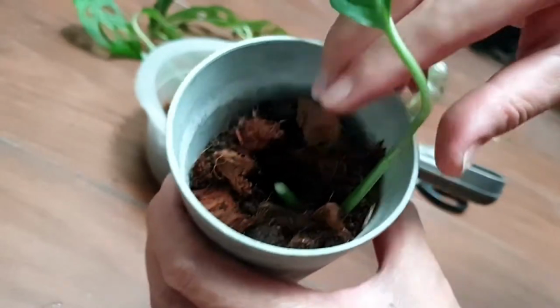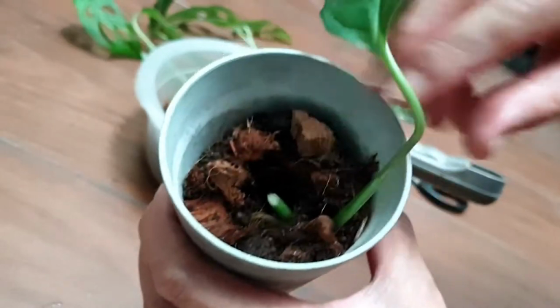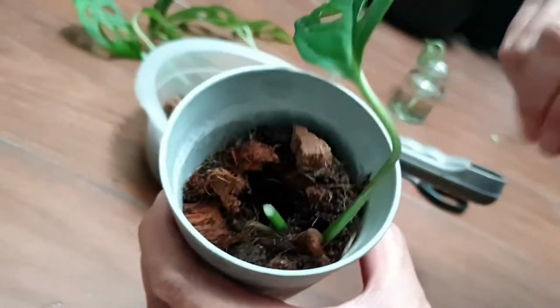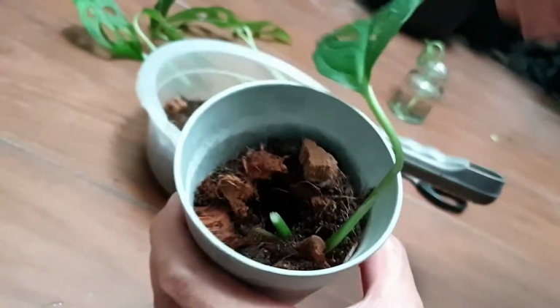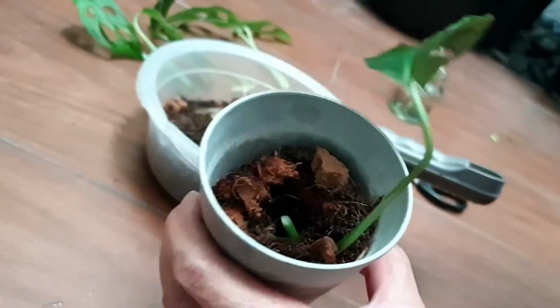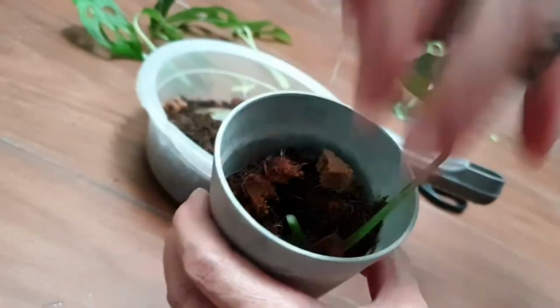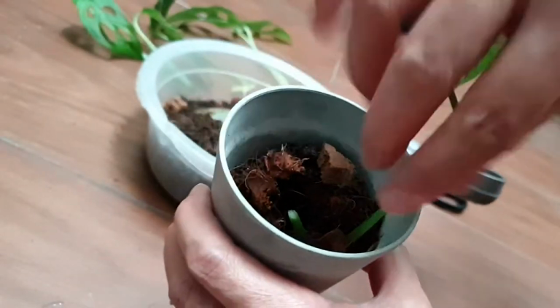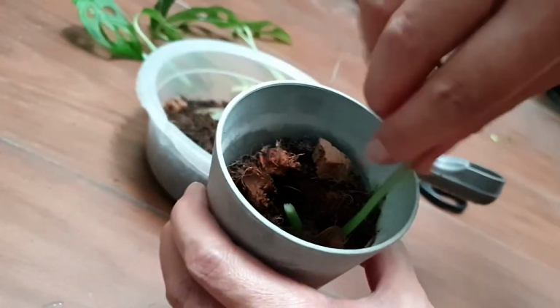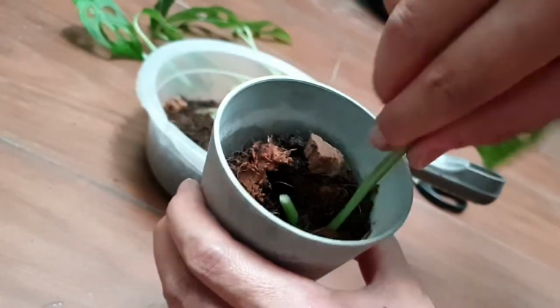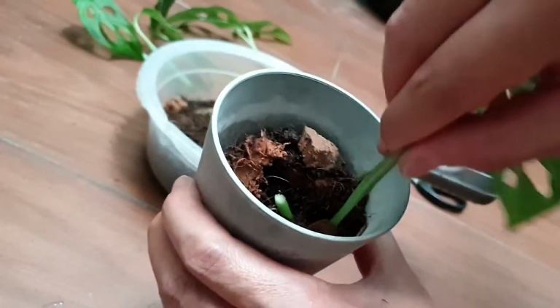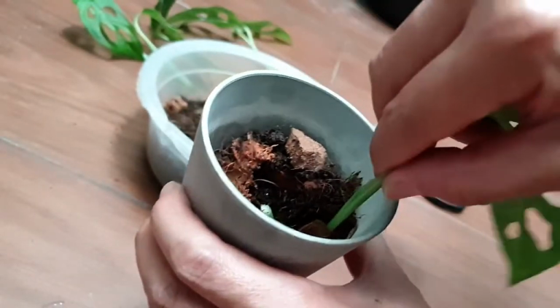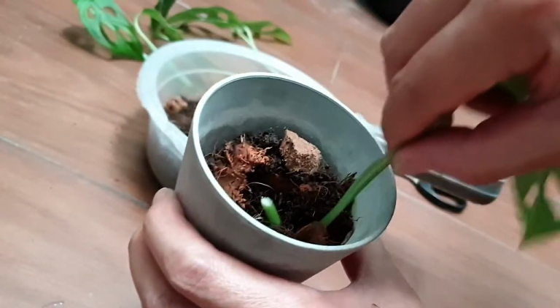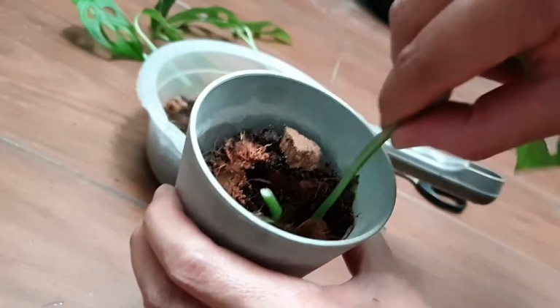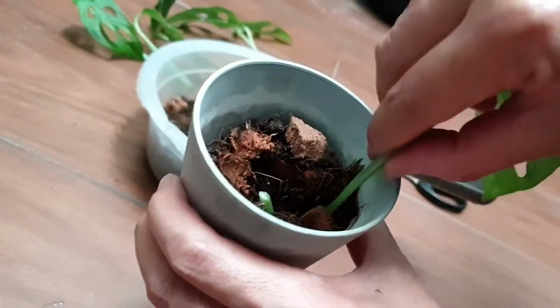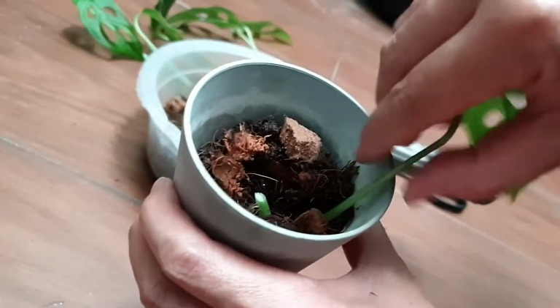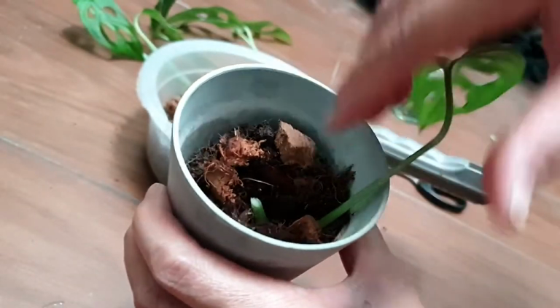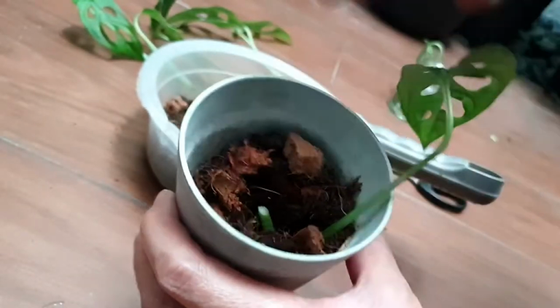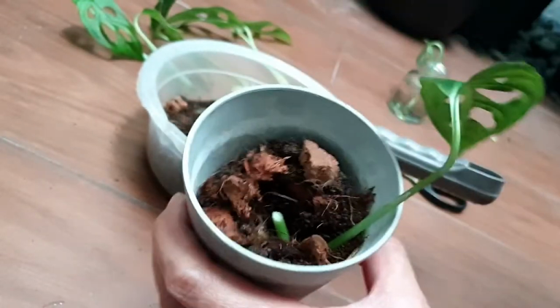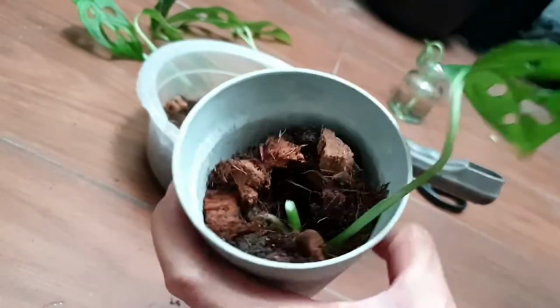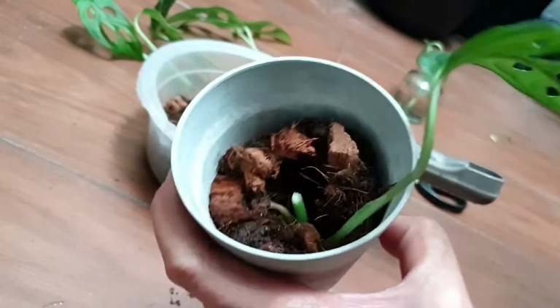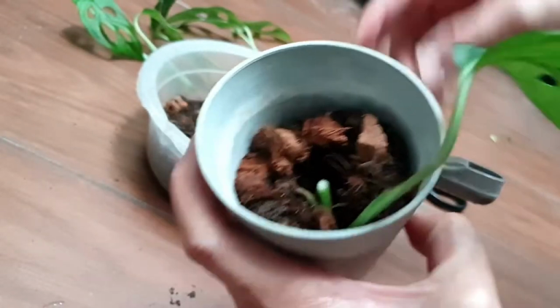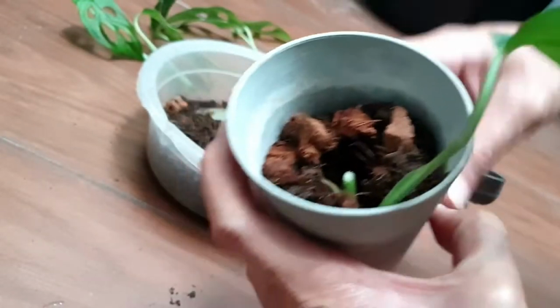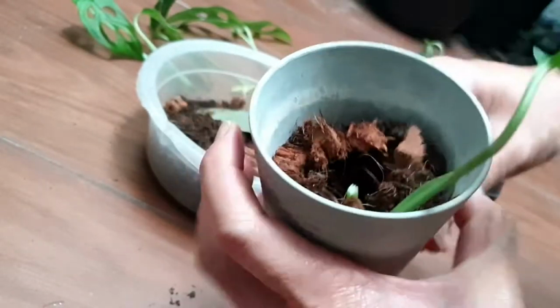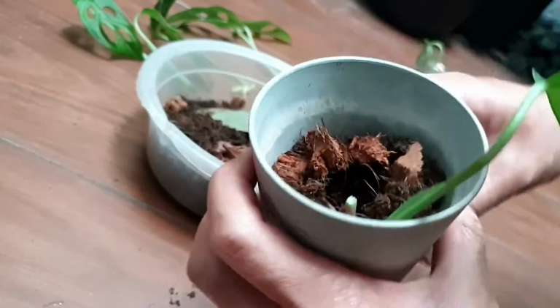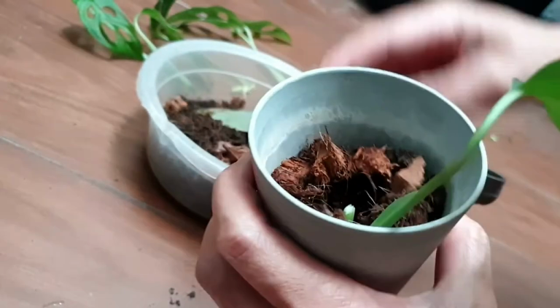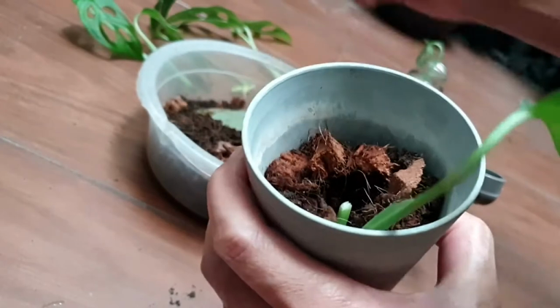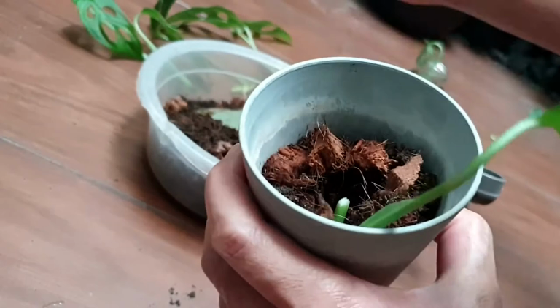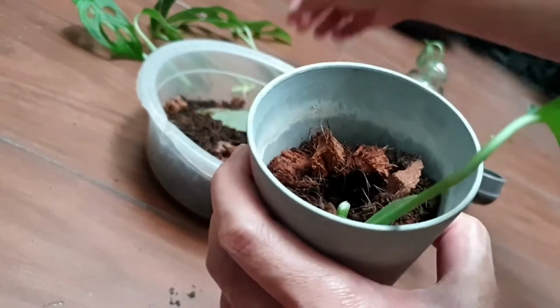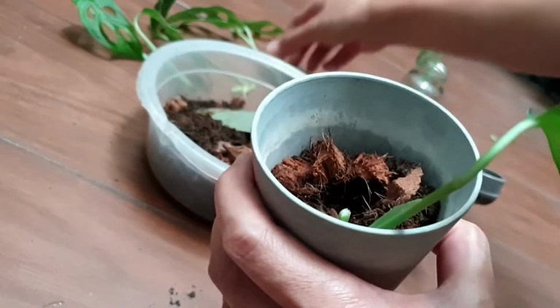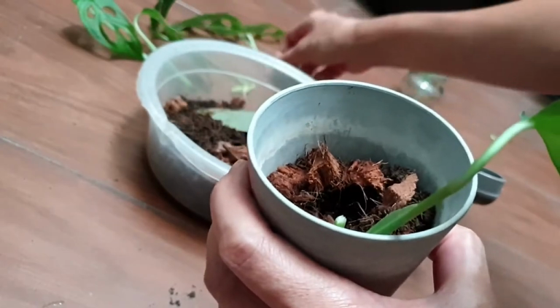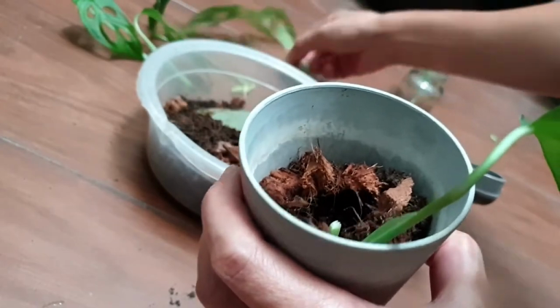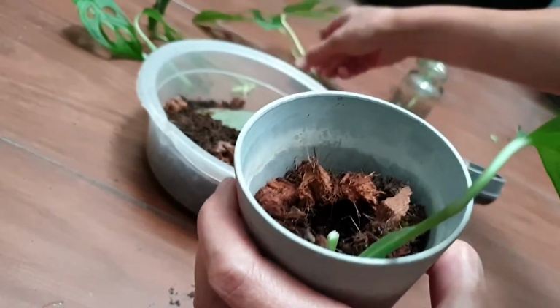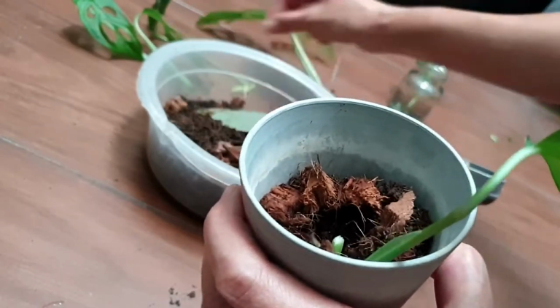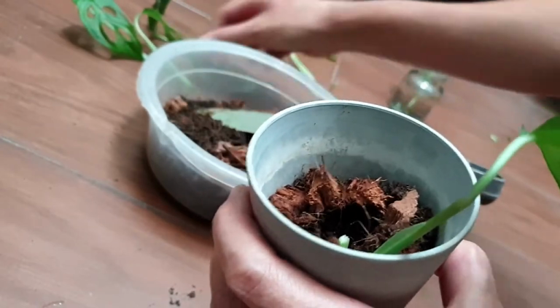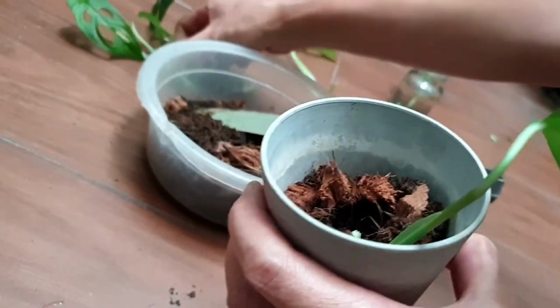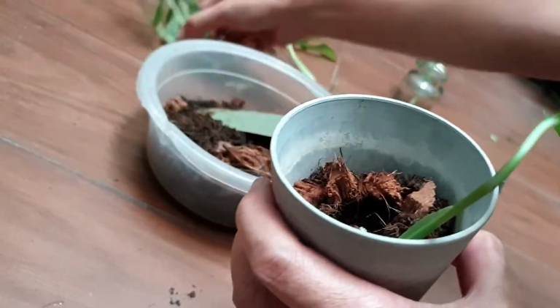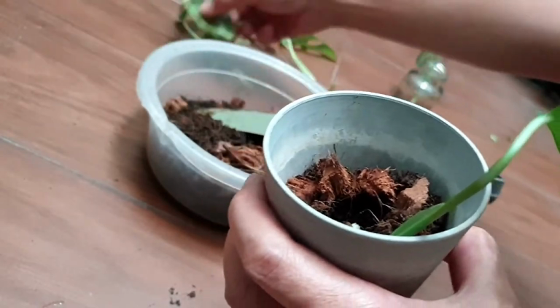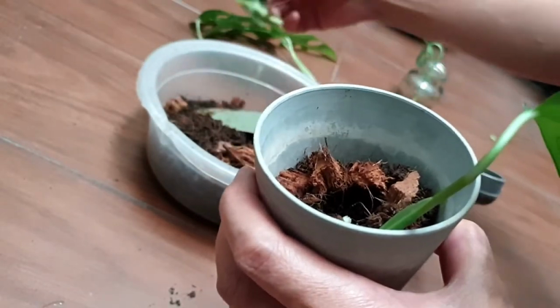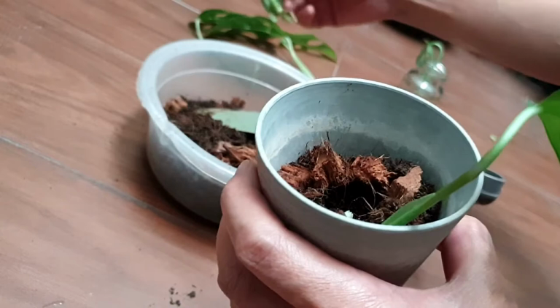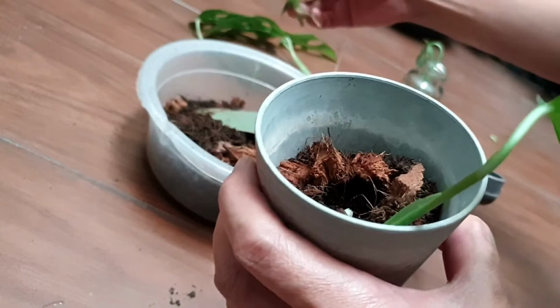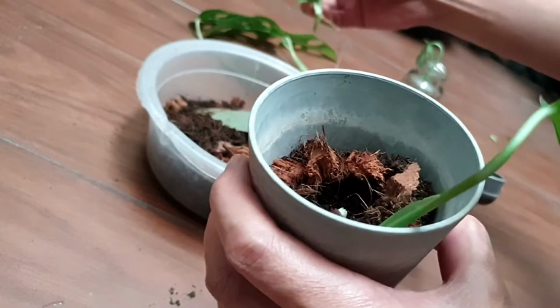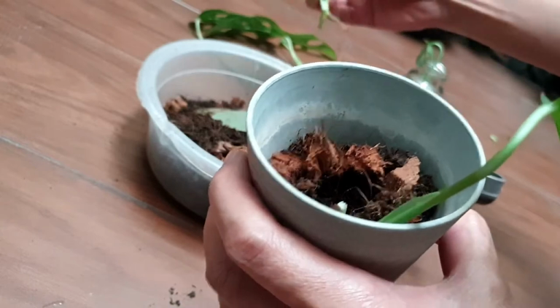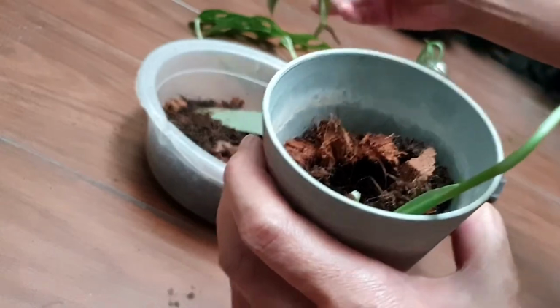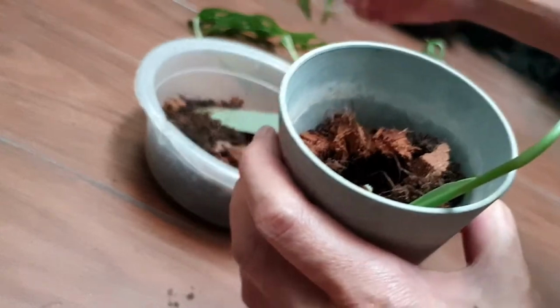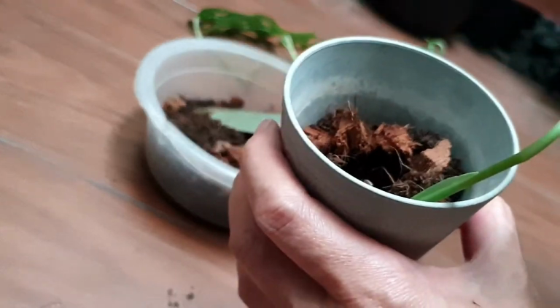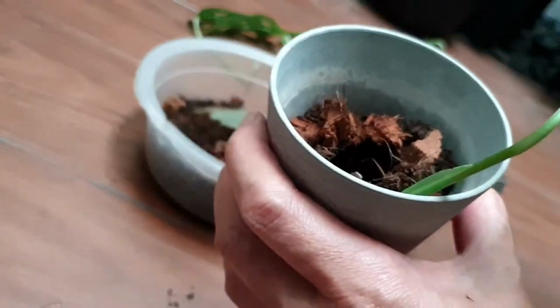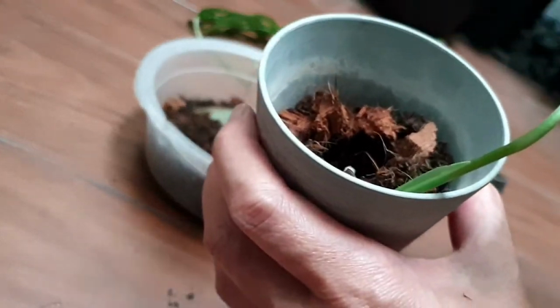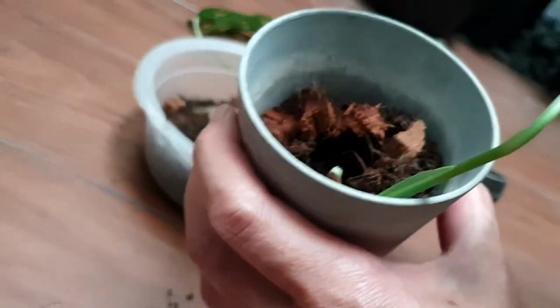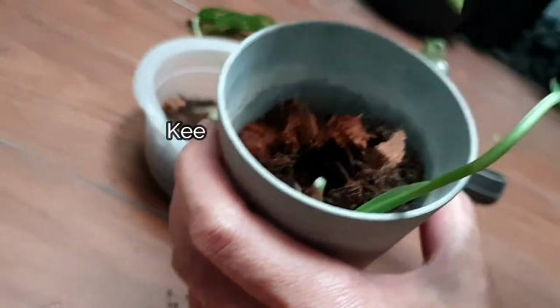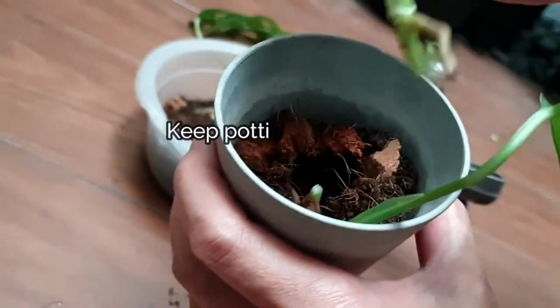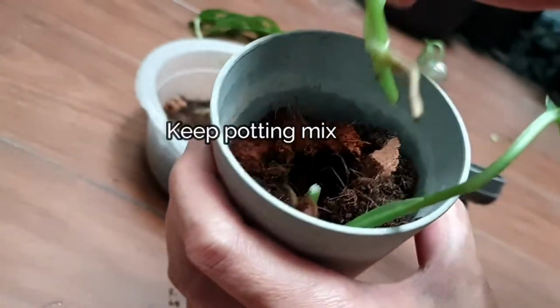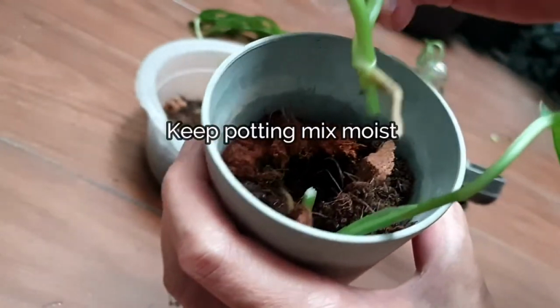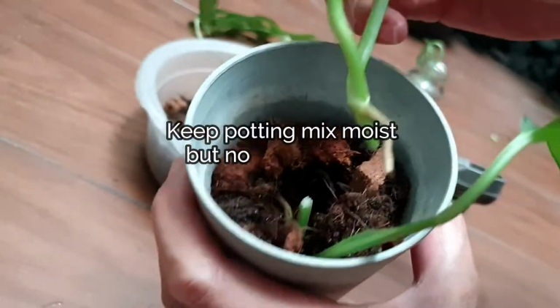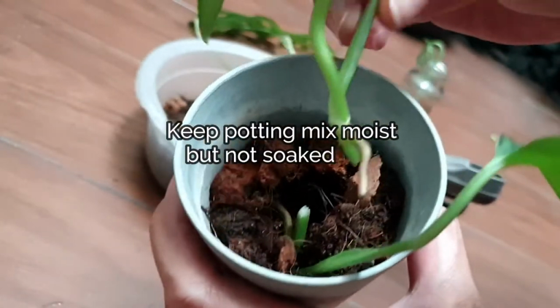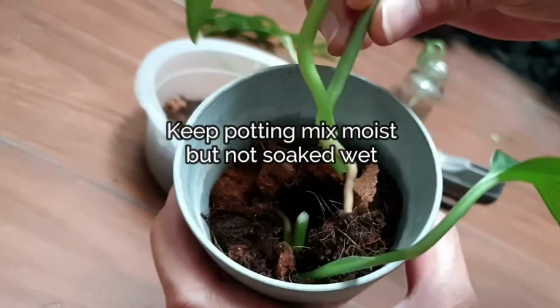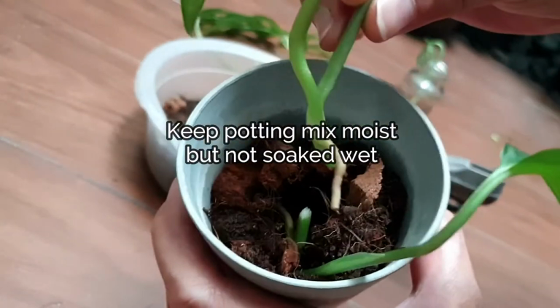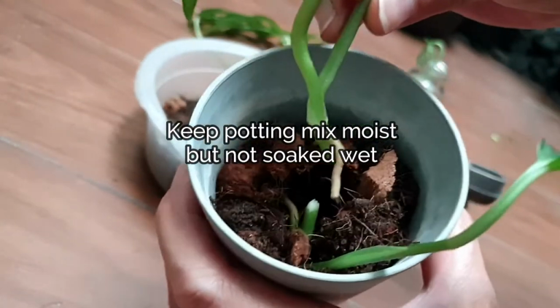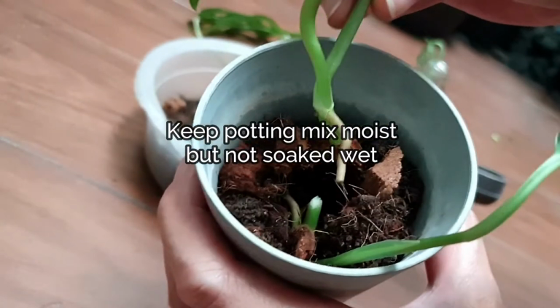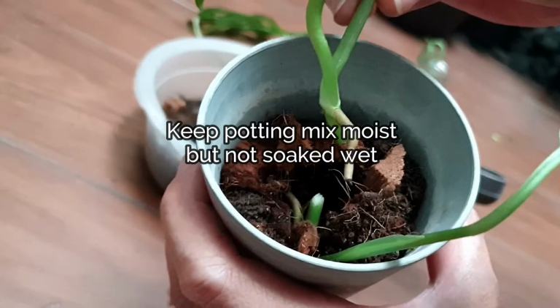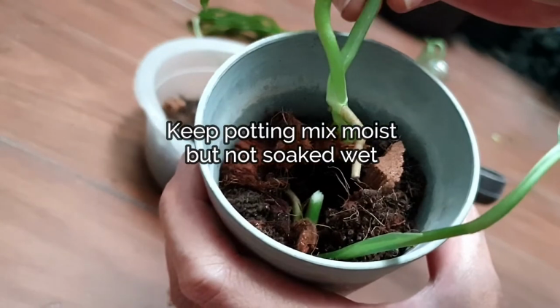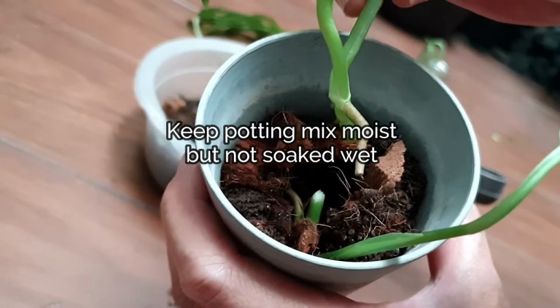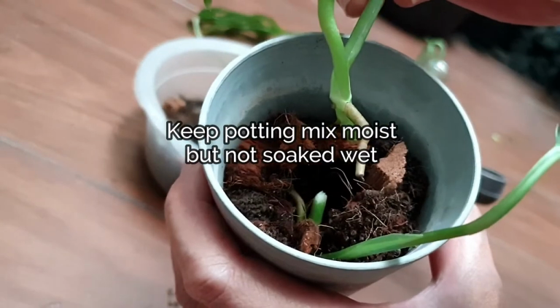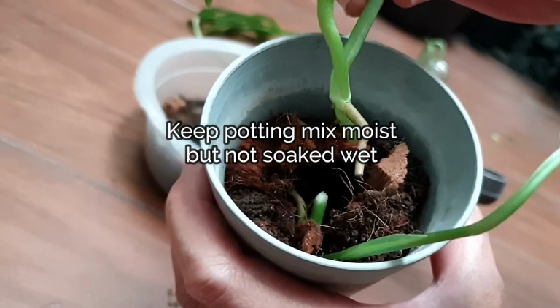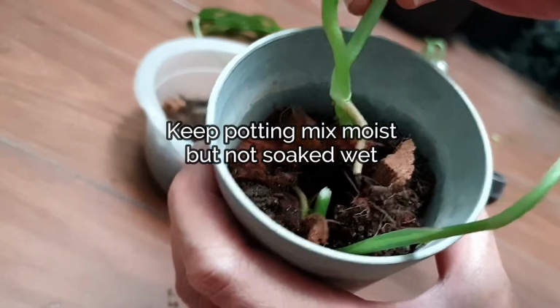Place your pot in partial shade away from direct light. Ensure the potting medium is moist and does not dry out.